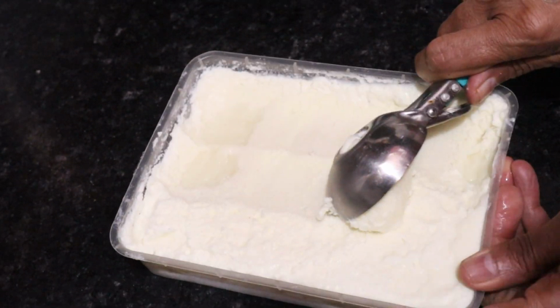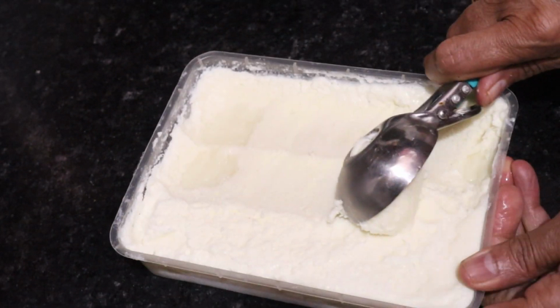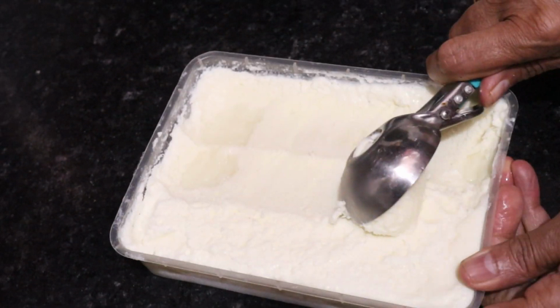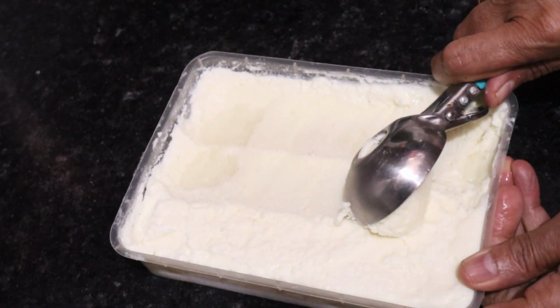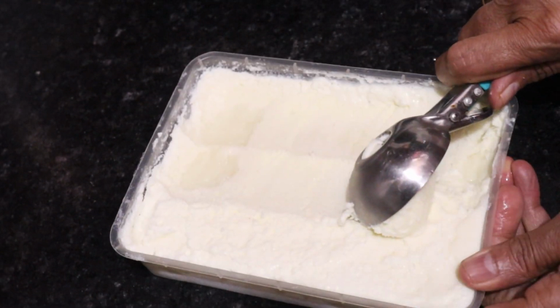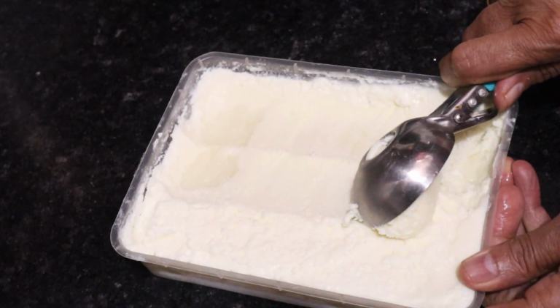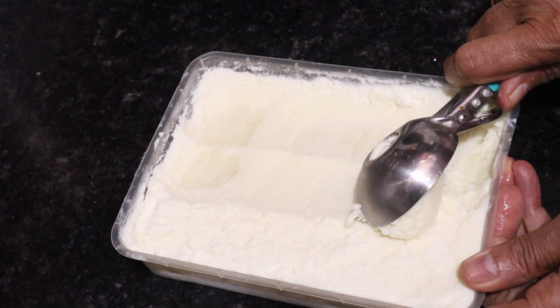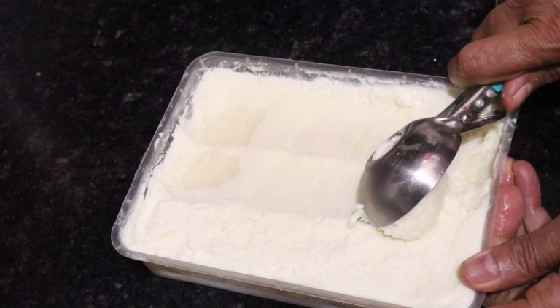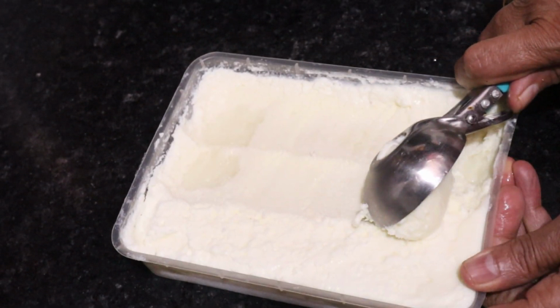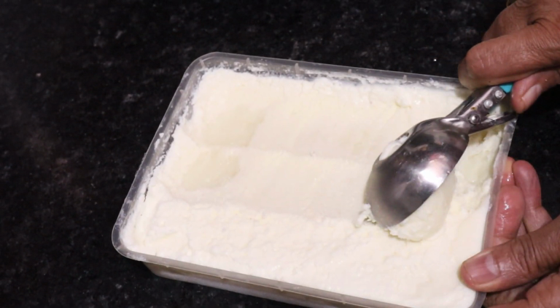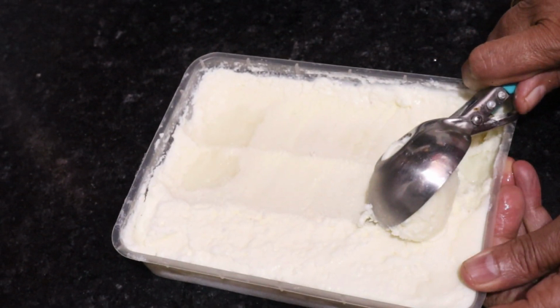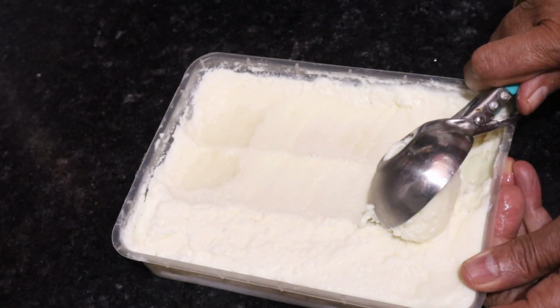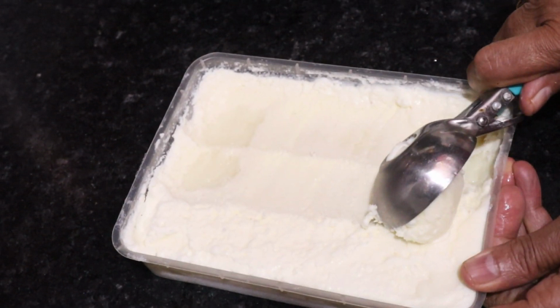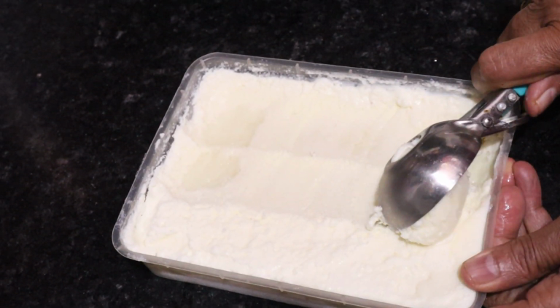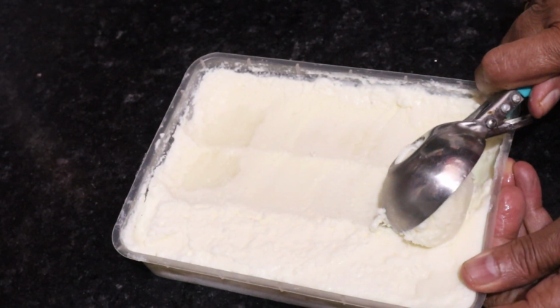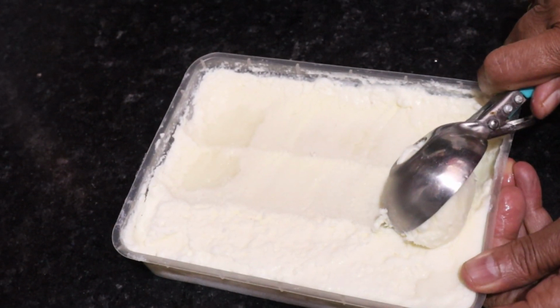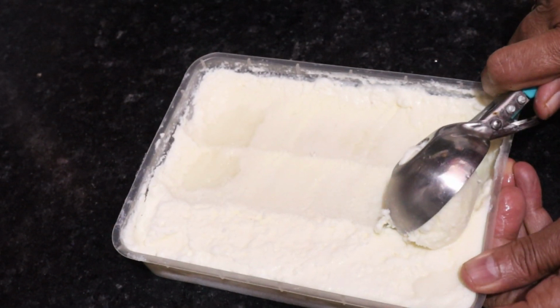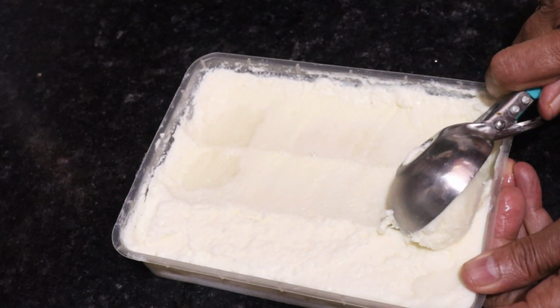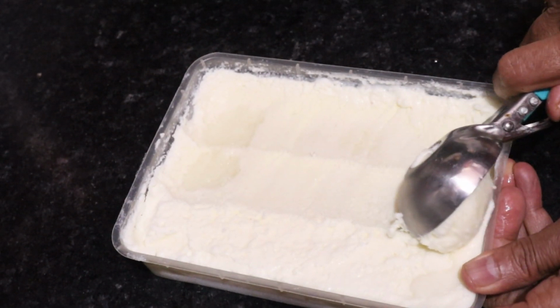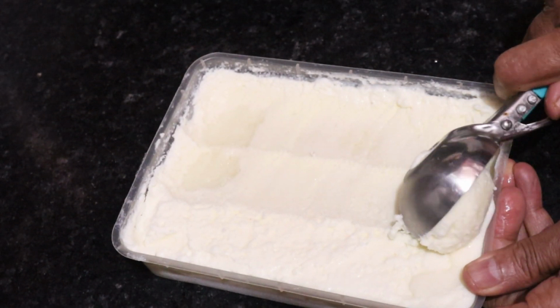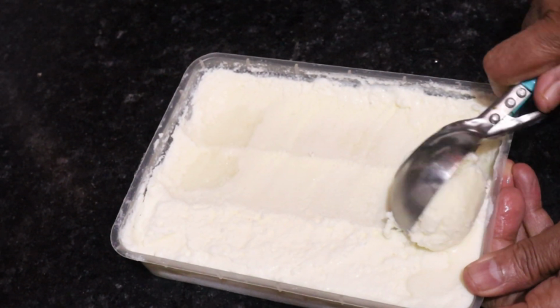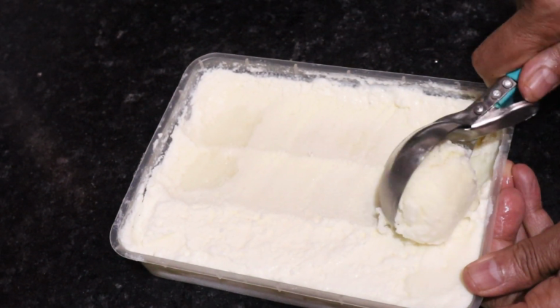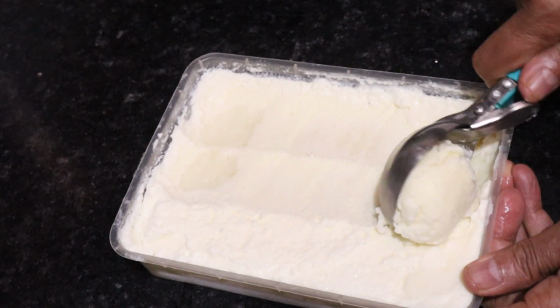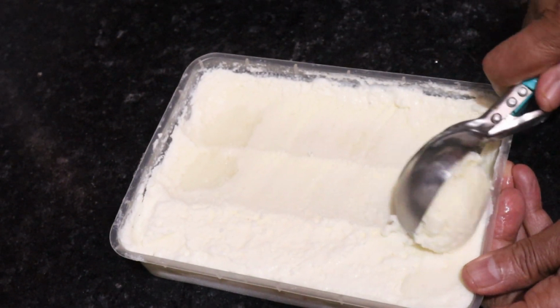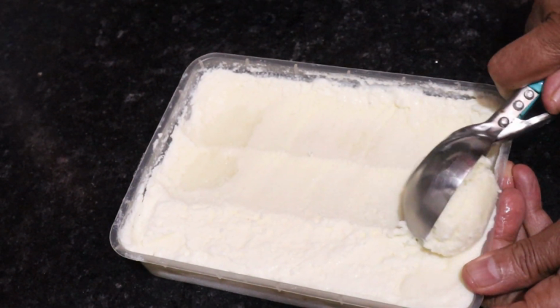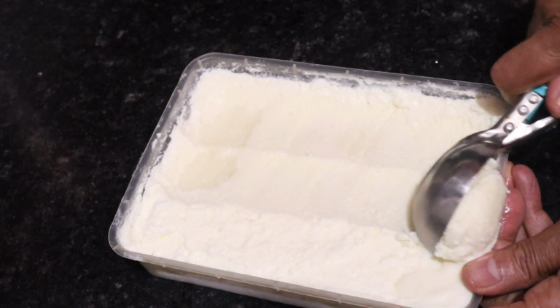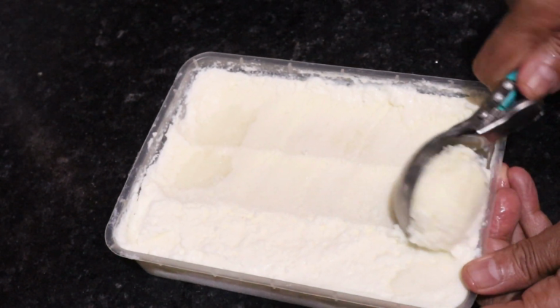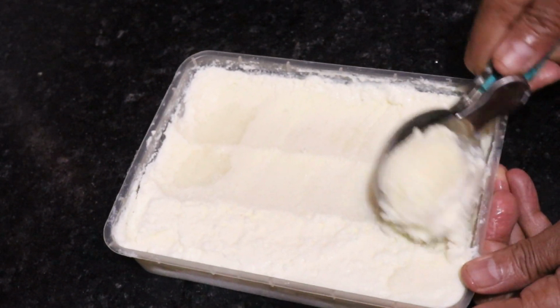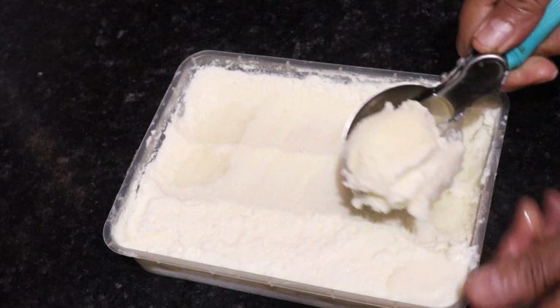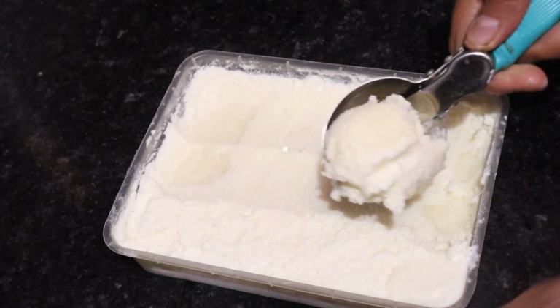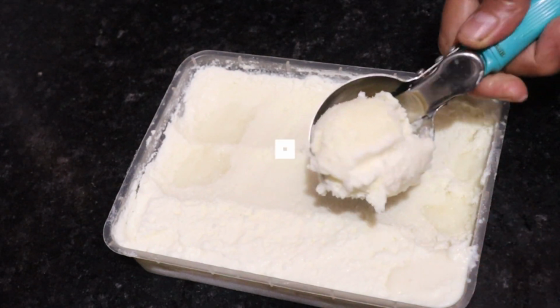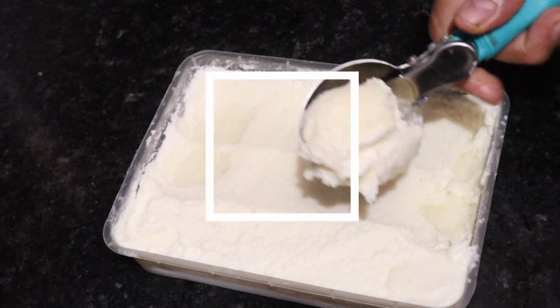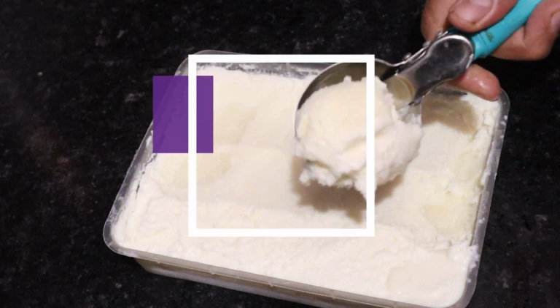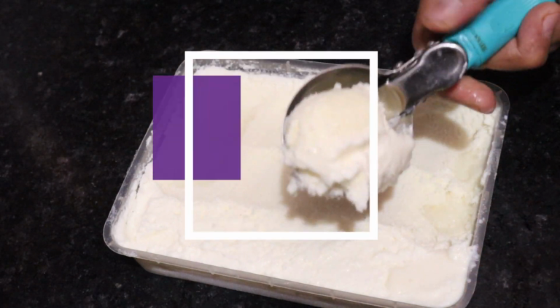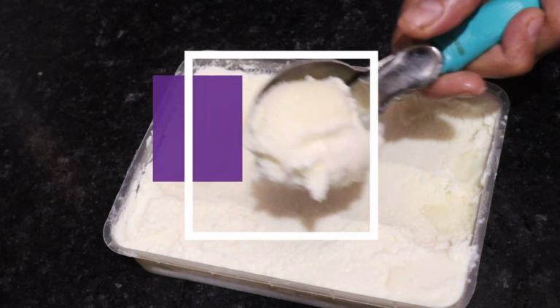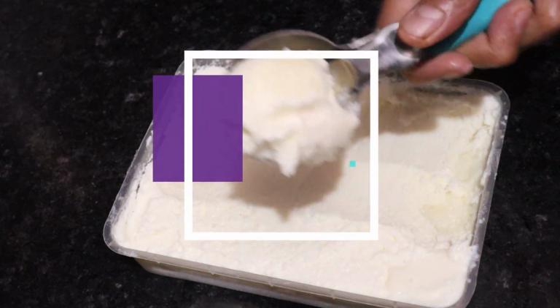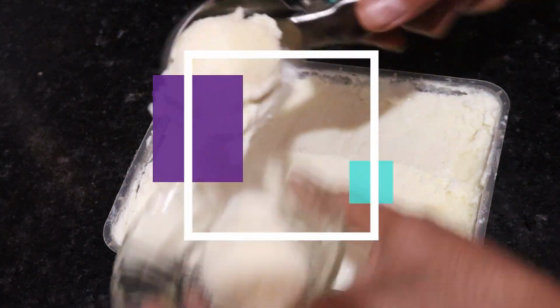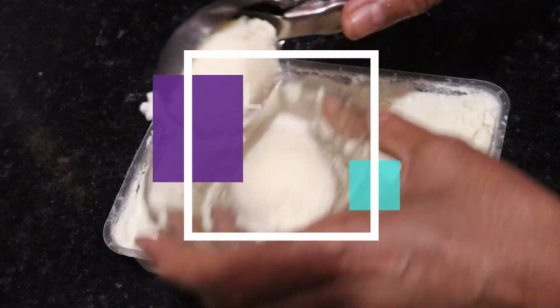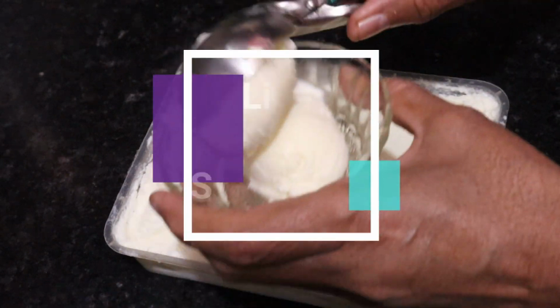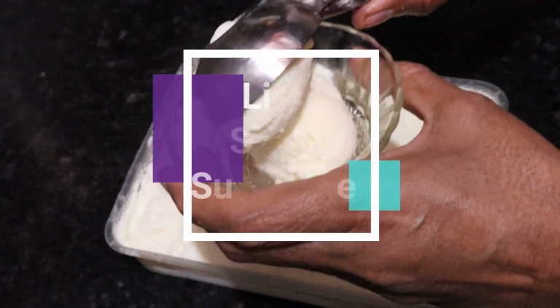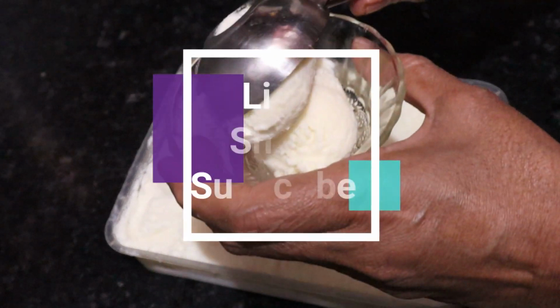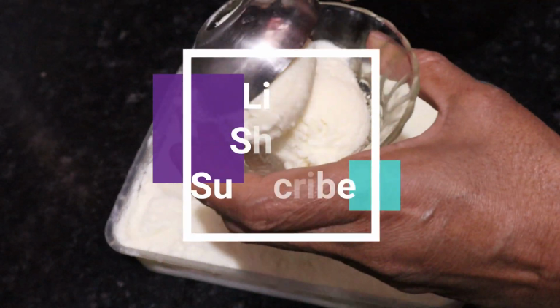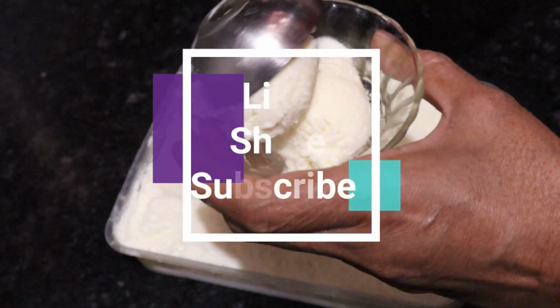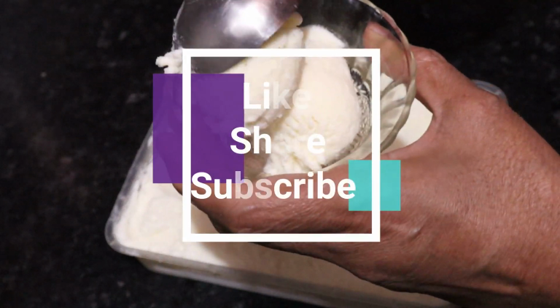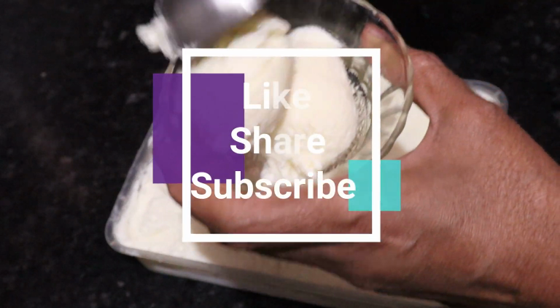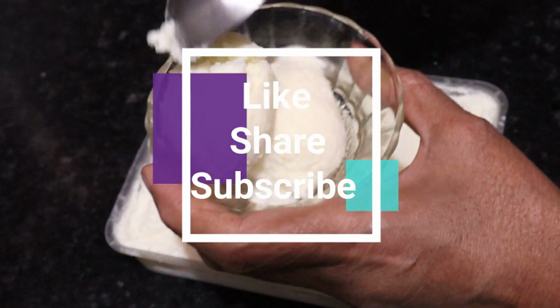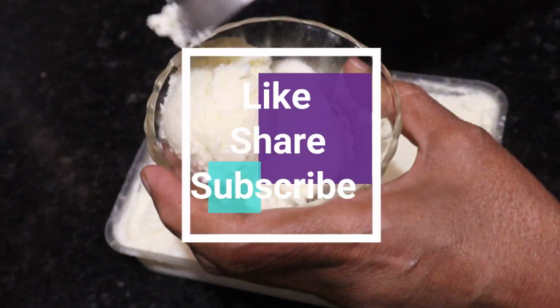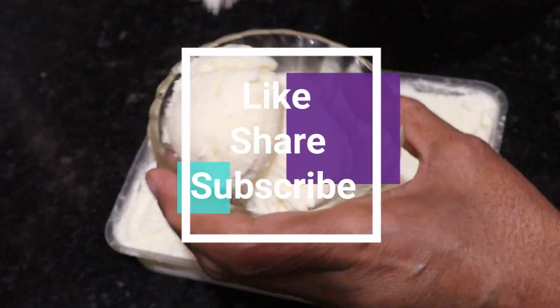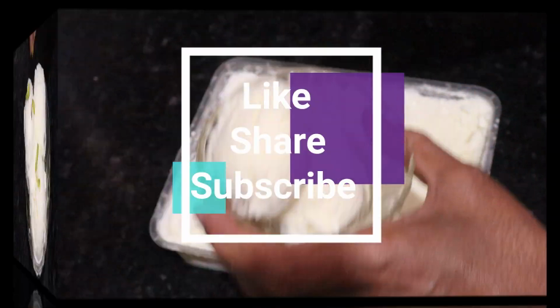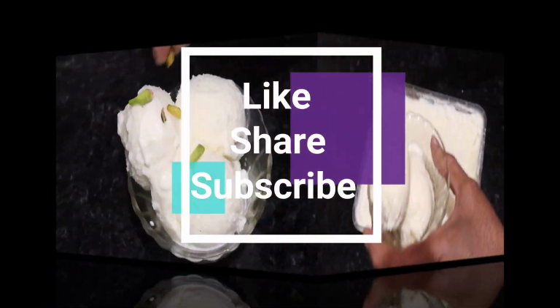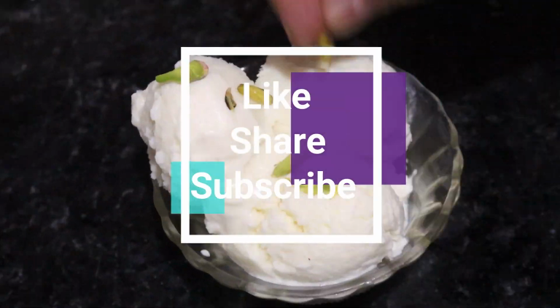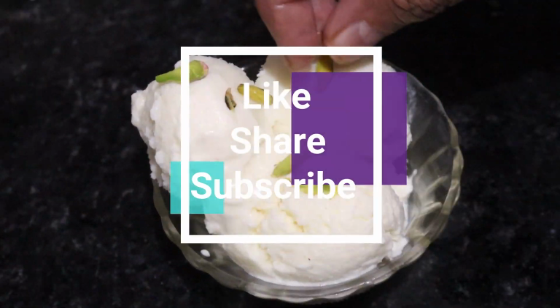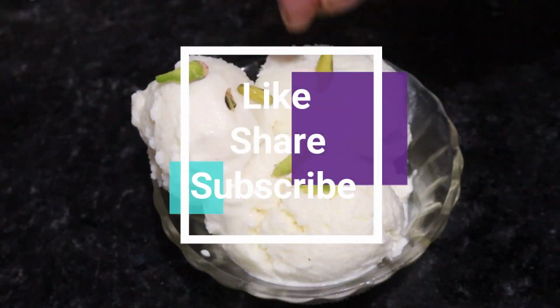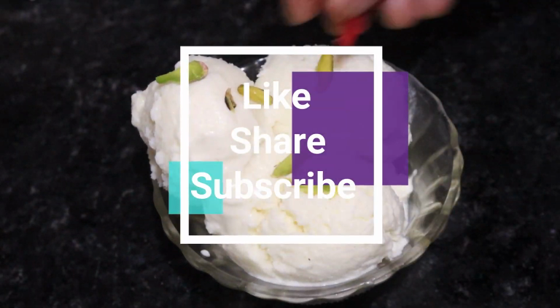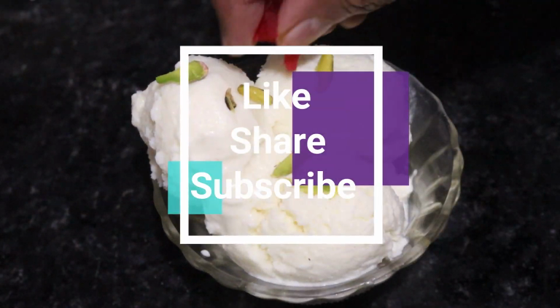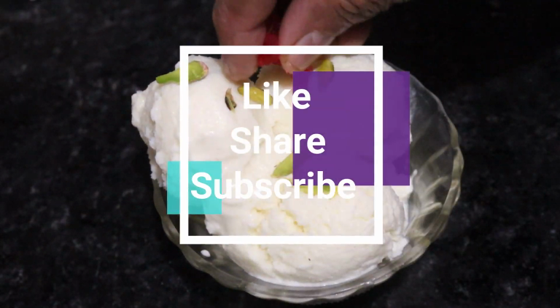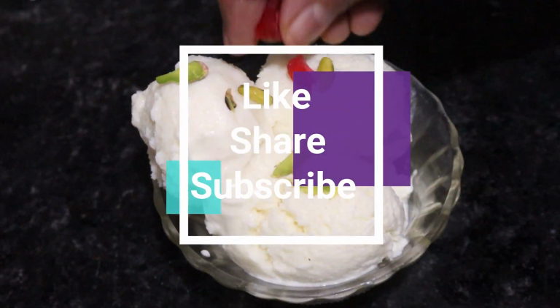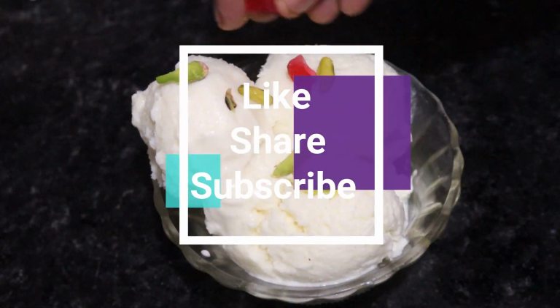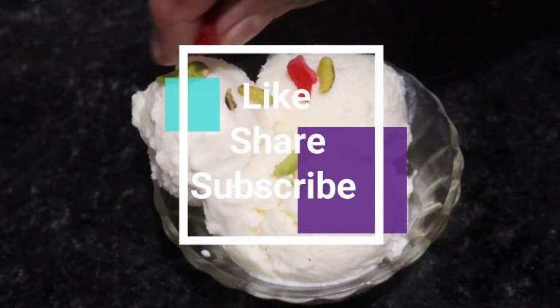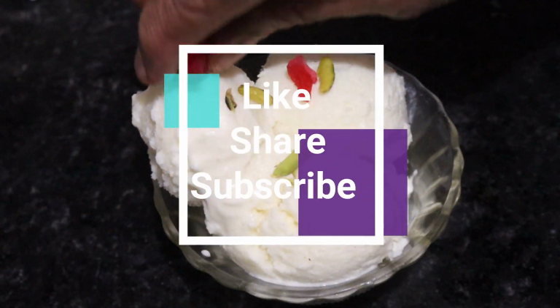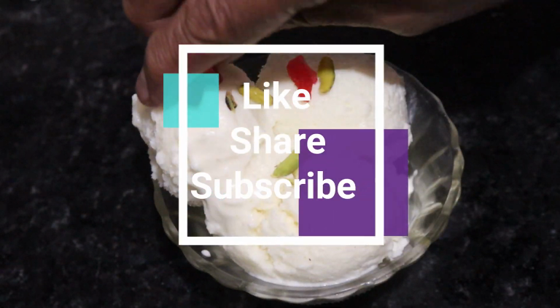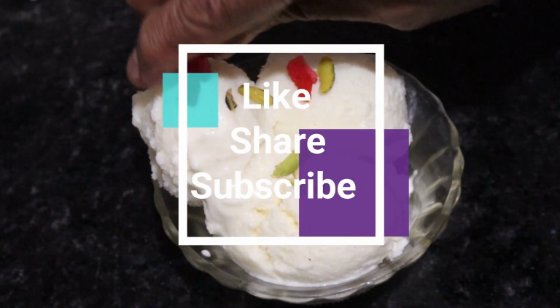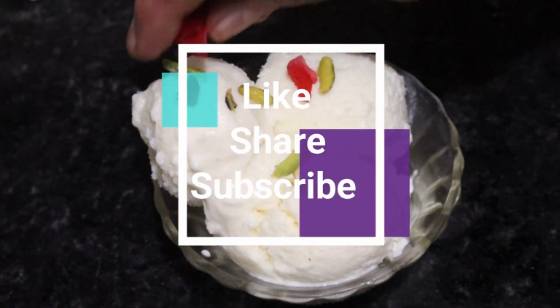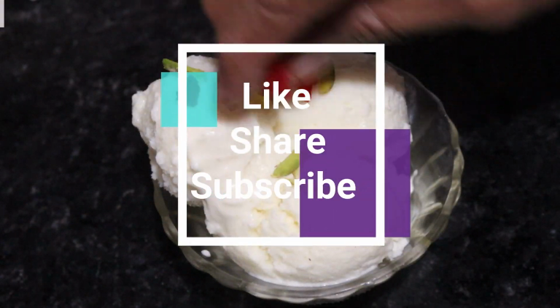Watch the whole video and try it at home. If you like it, please like it and share it.